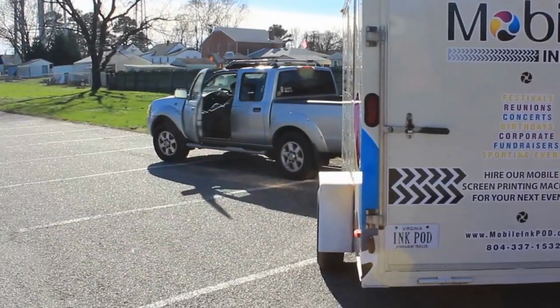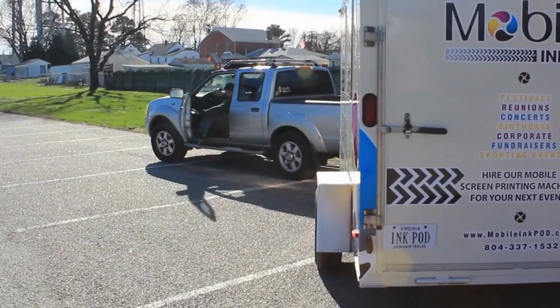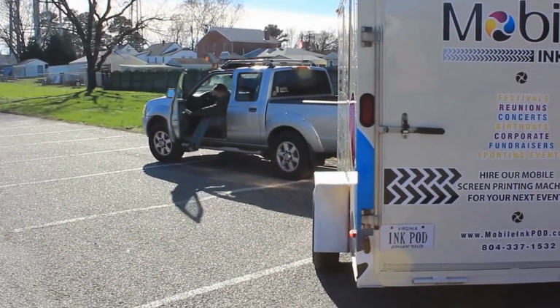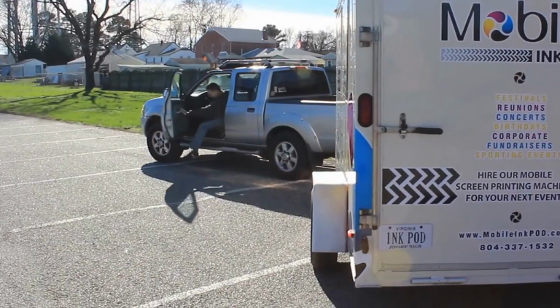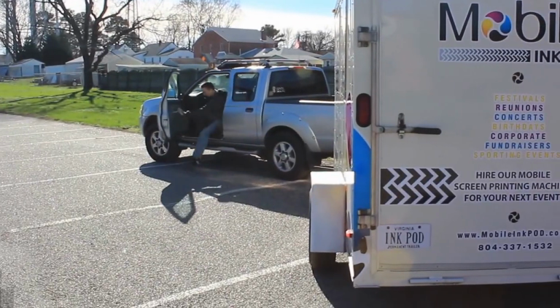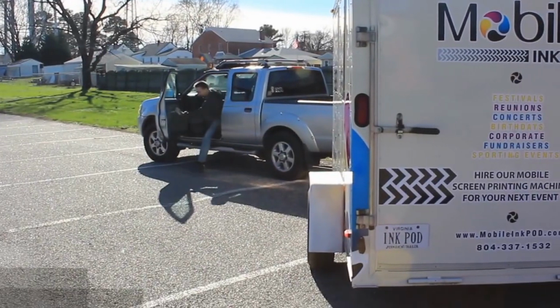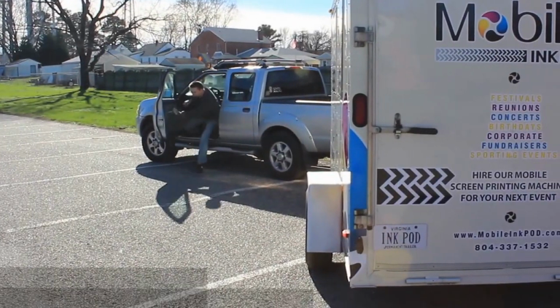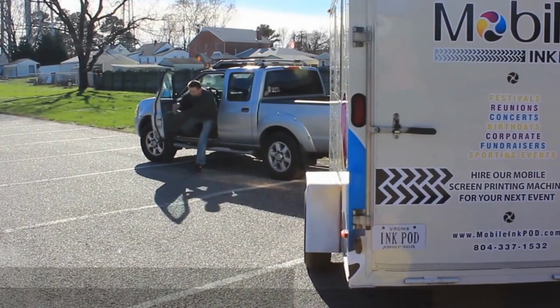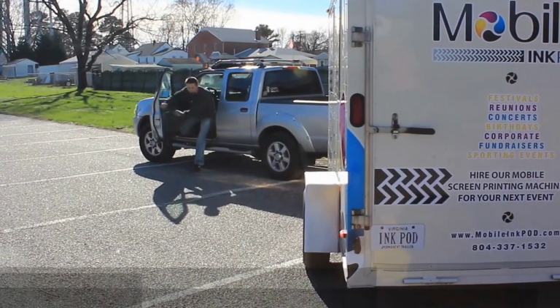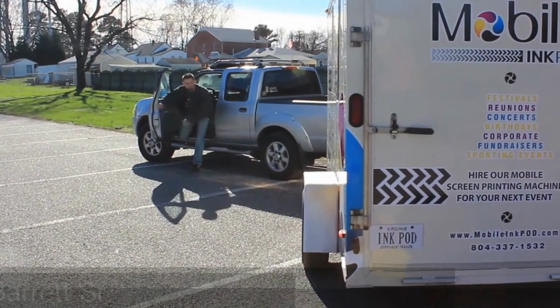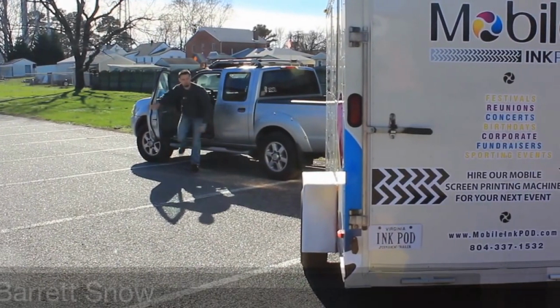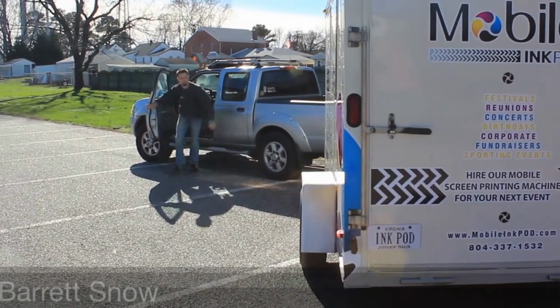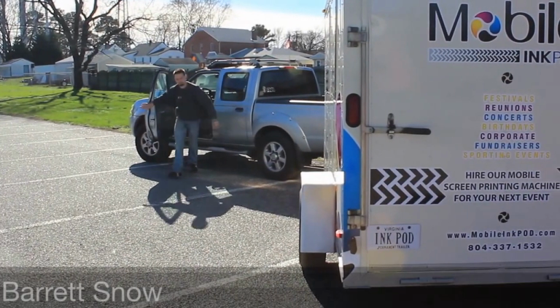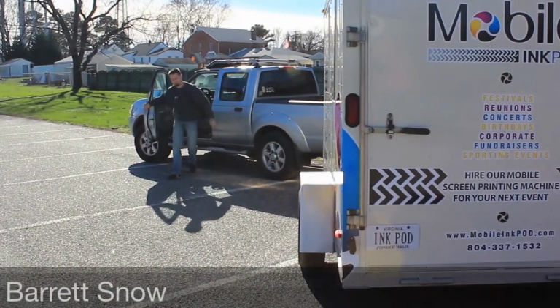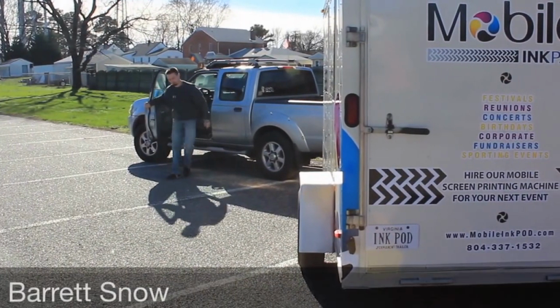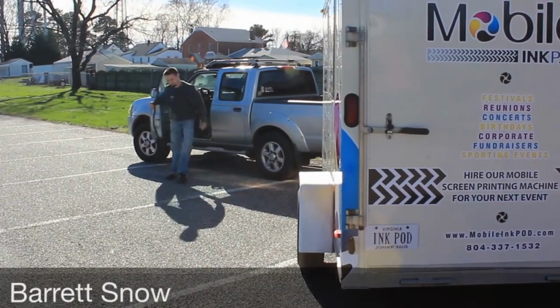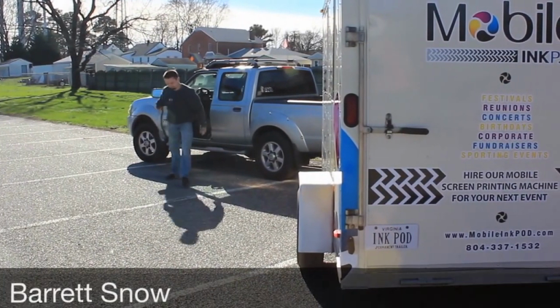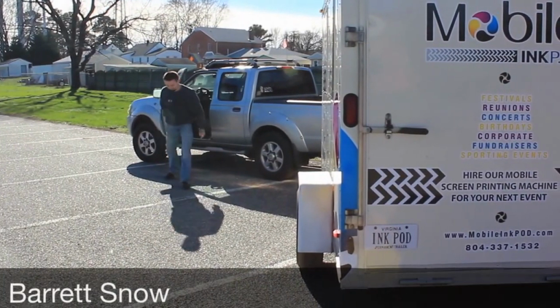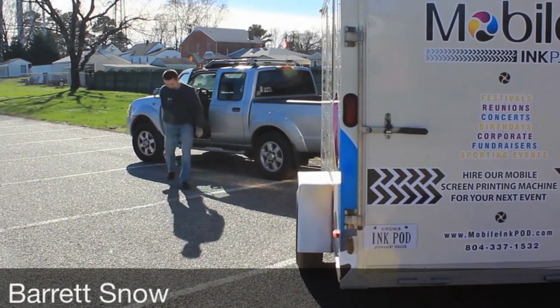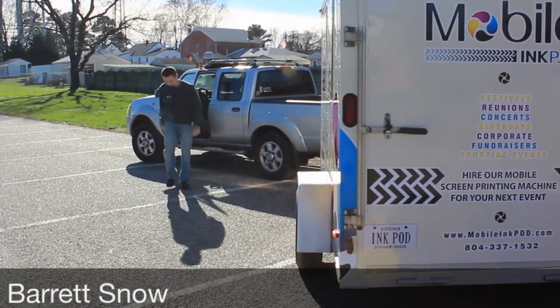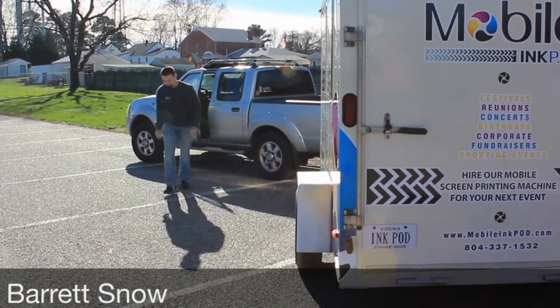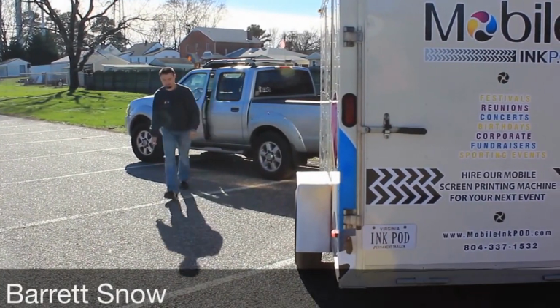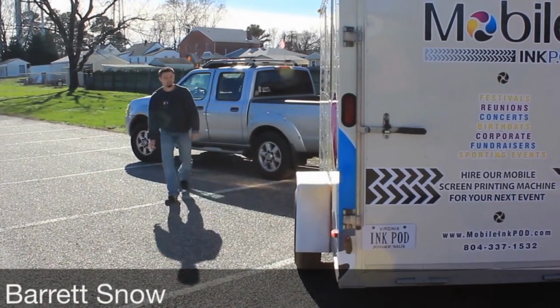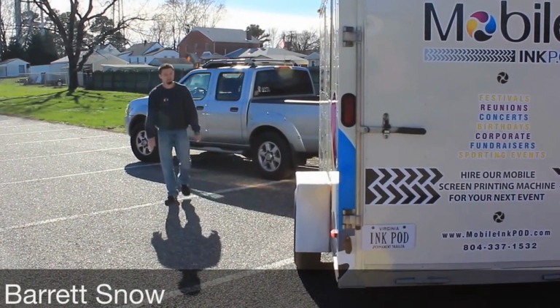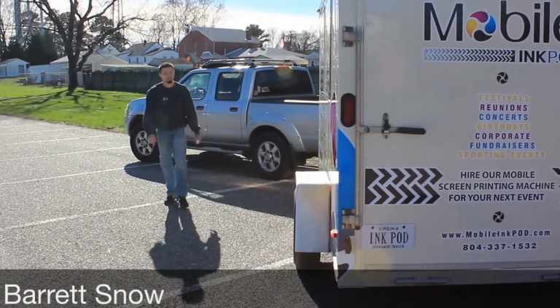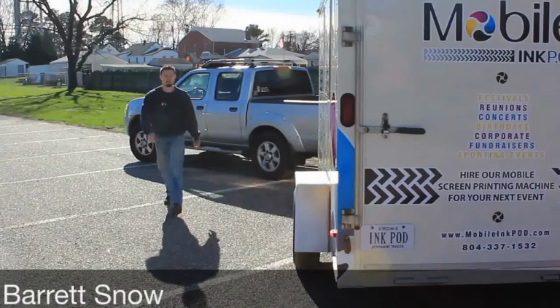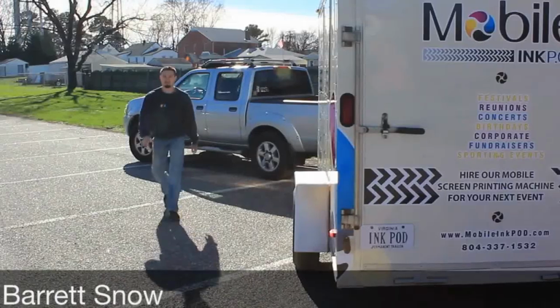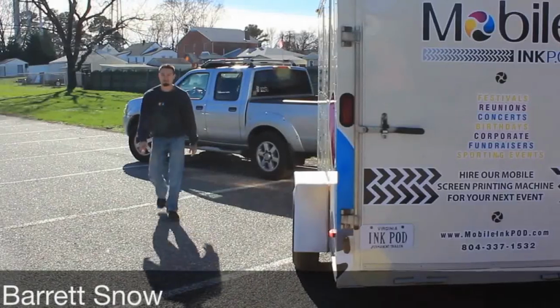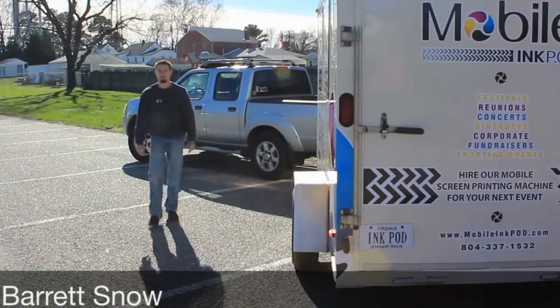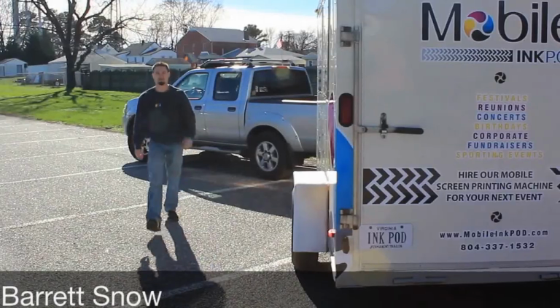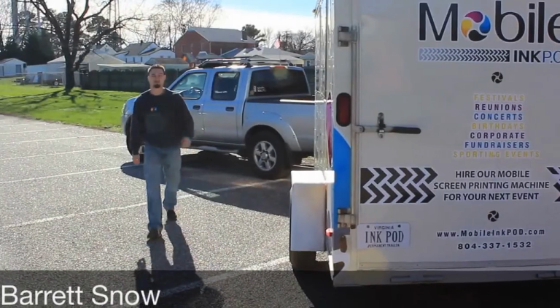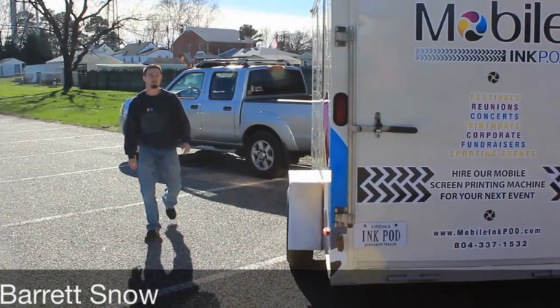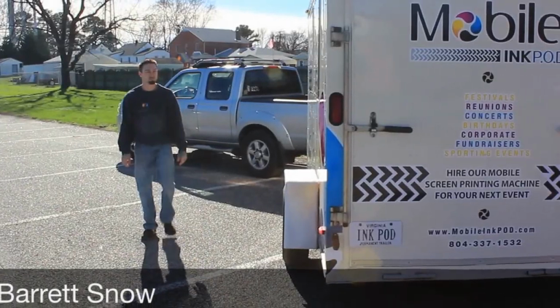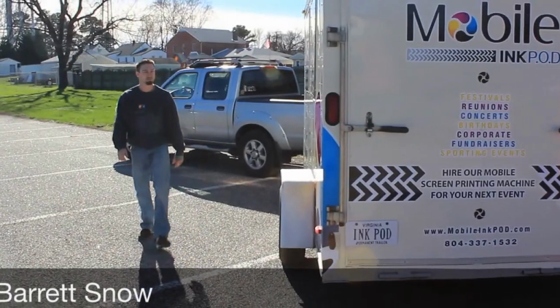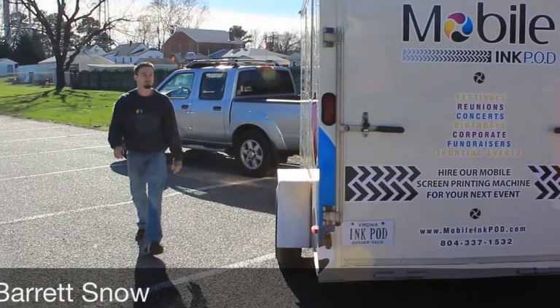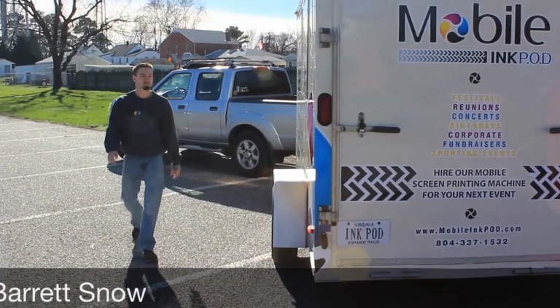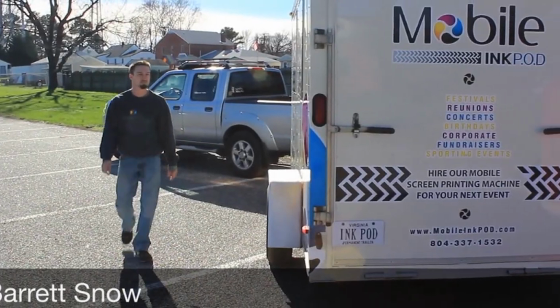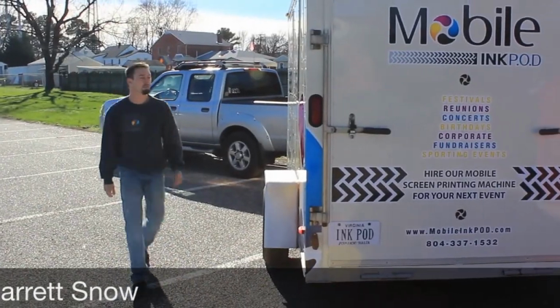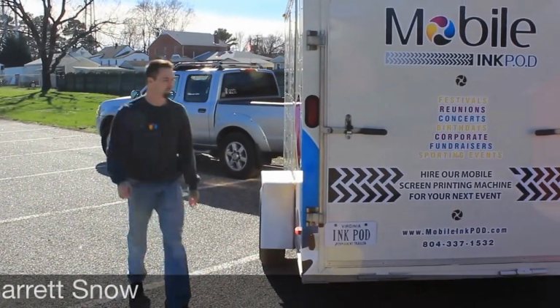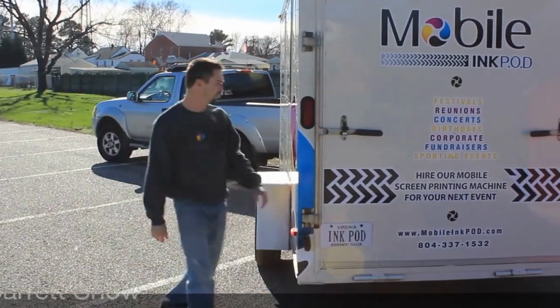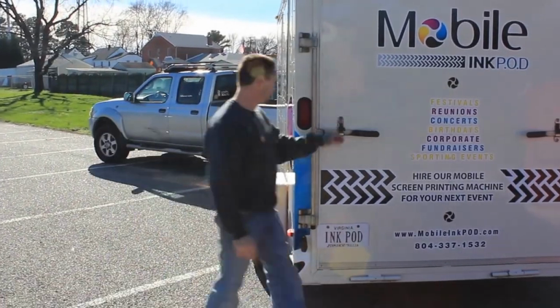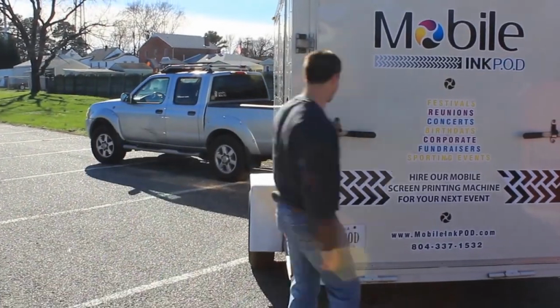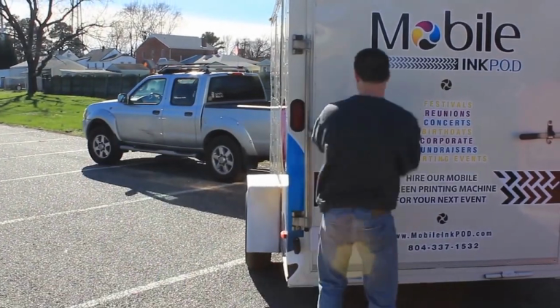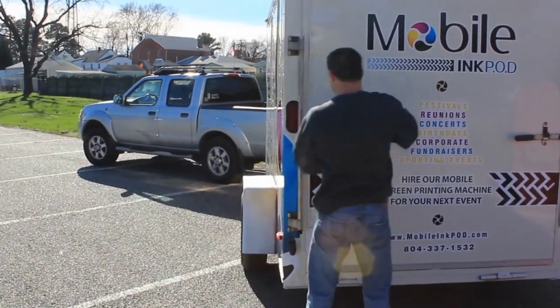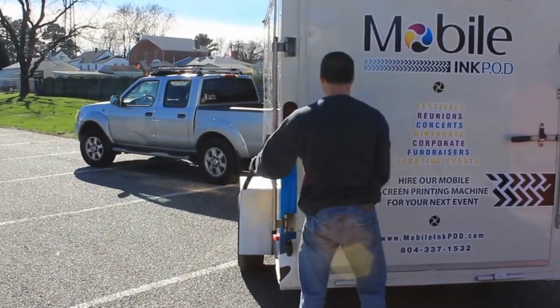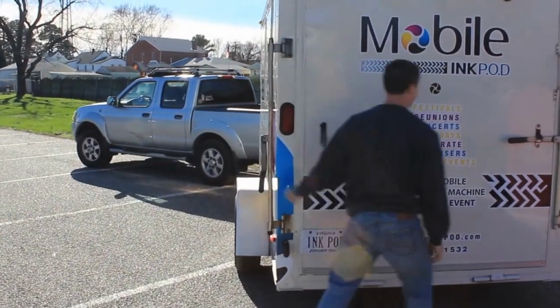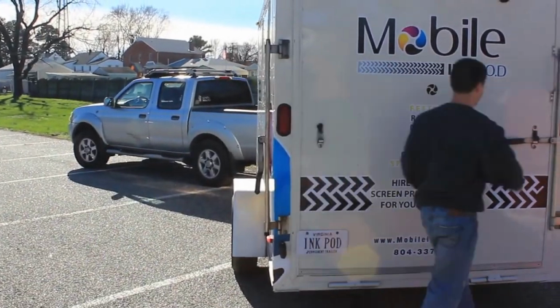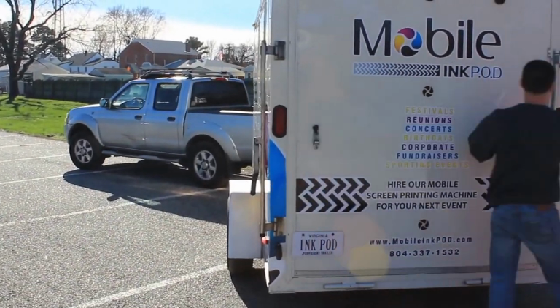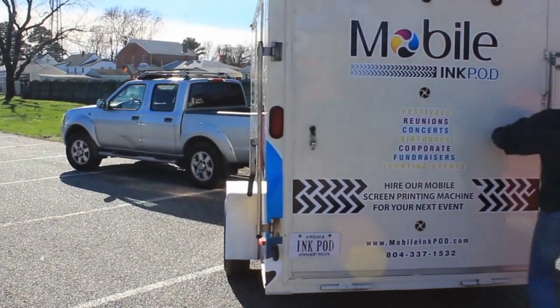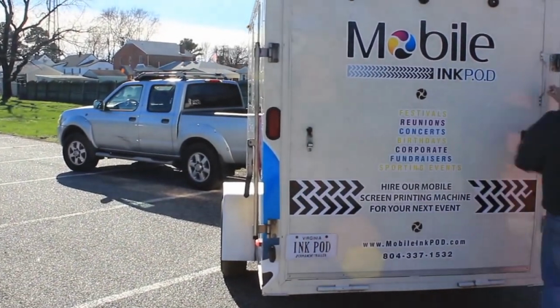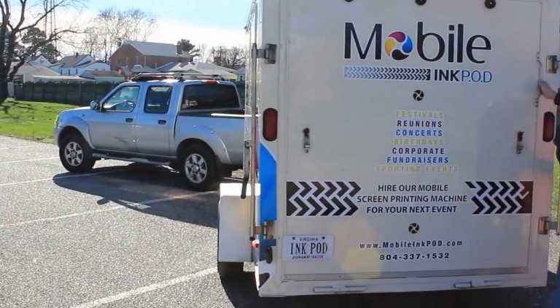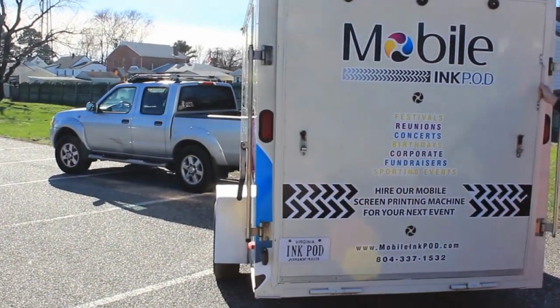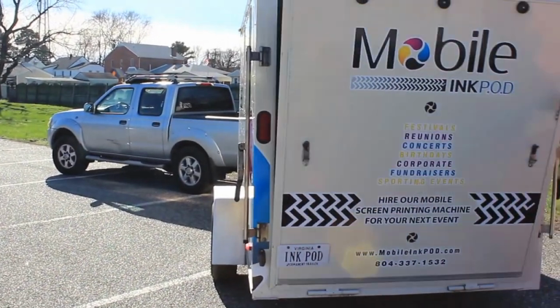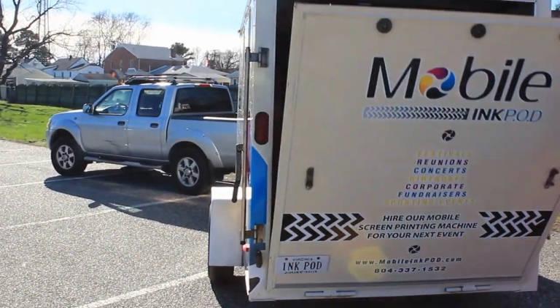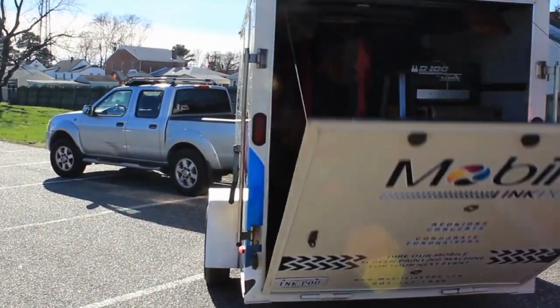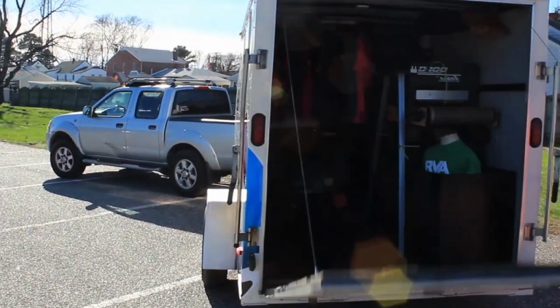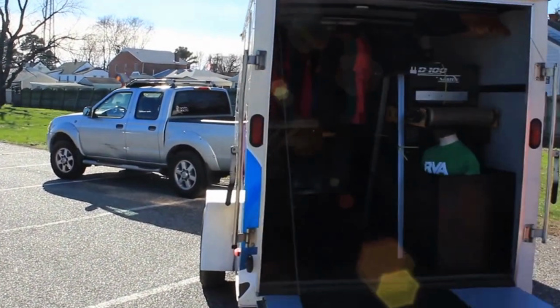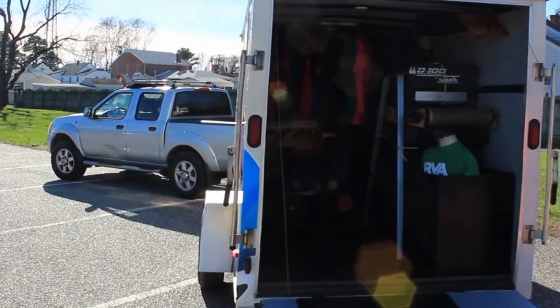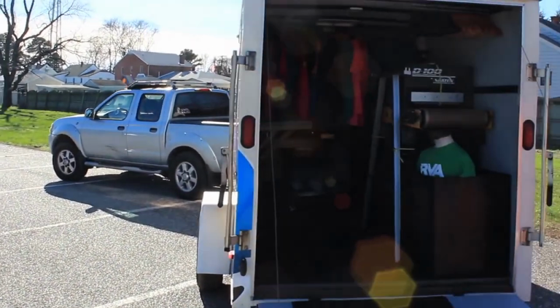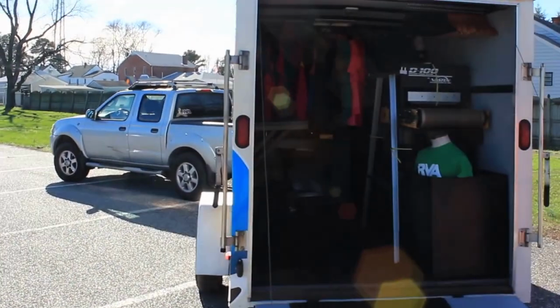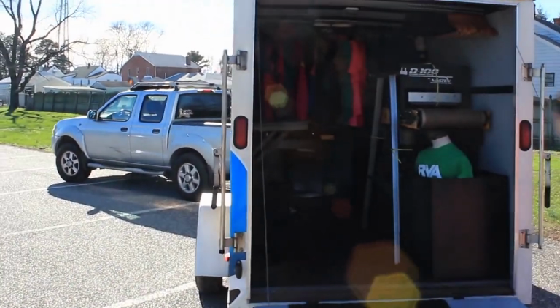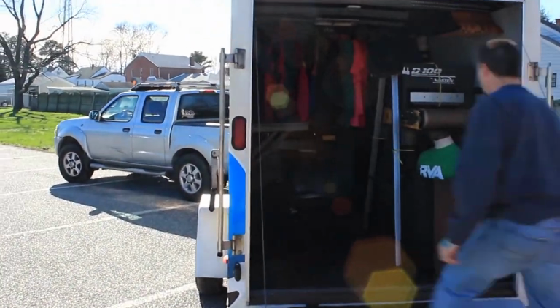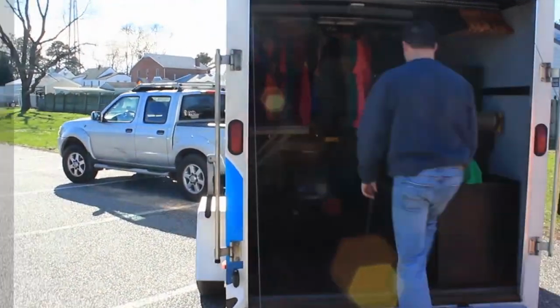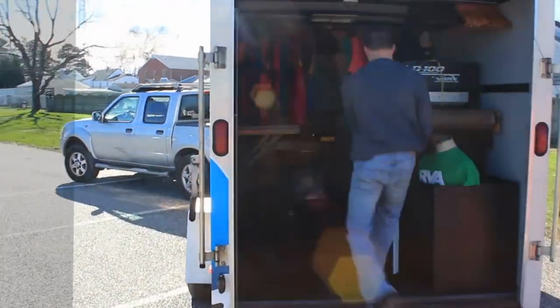My name is Barrett Snow. I've created this pod — it is a mobile screen printing t-shirt shop on wheels.